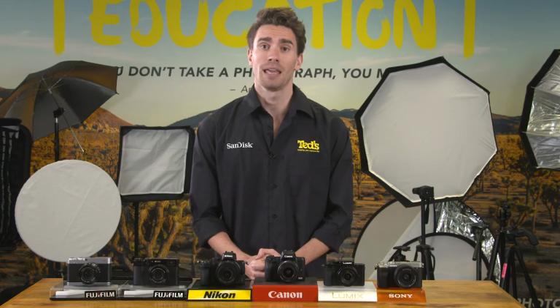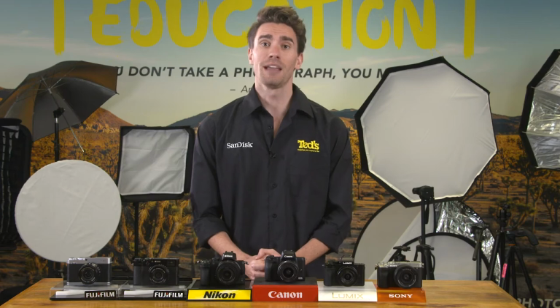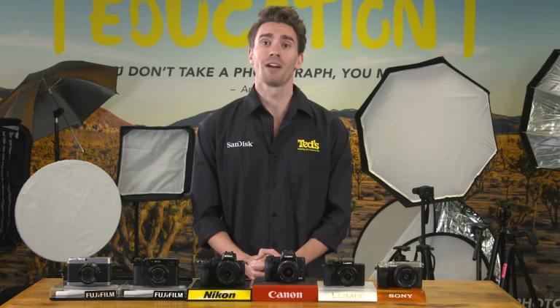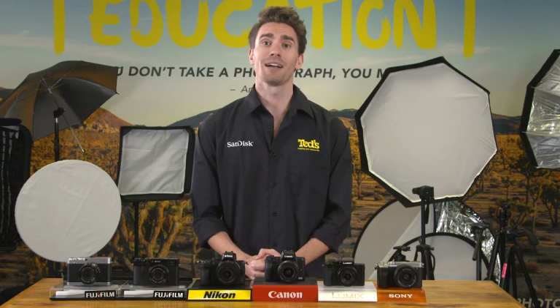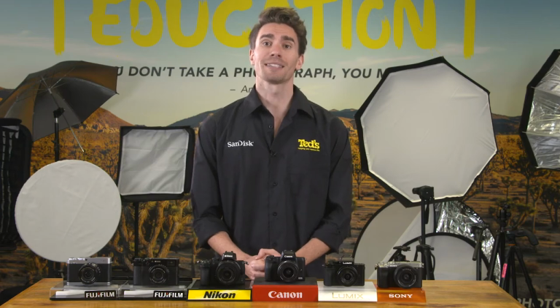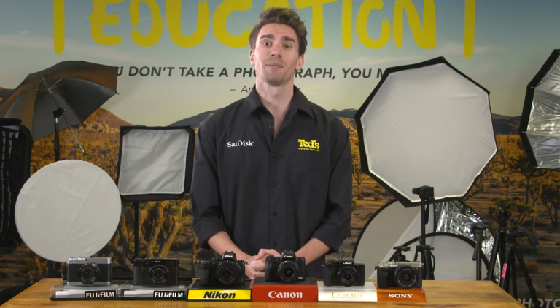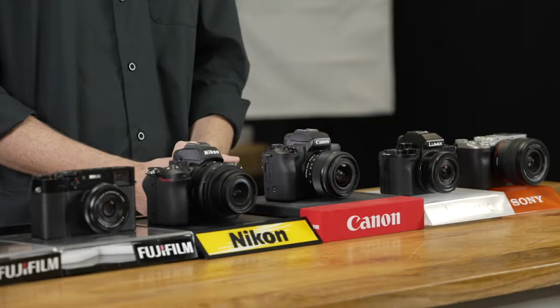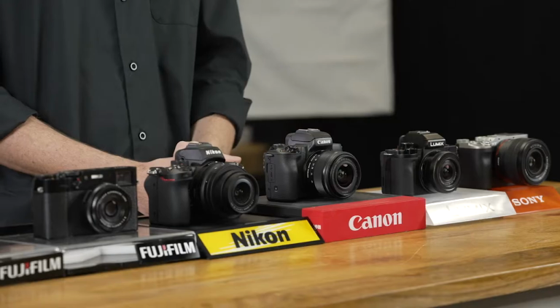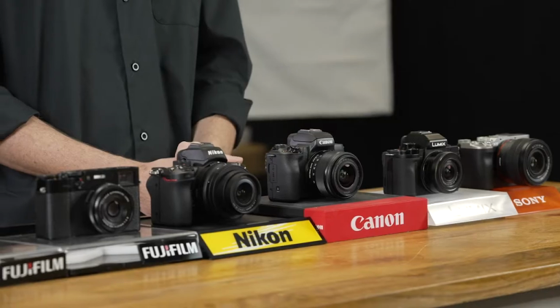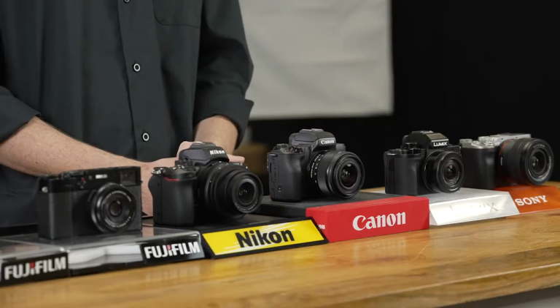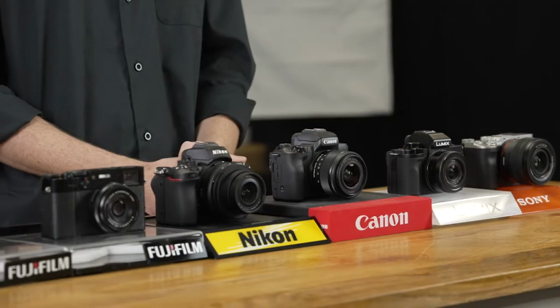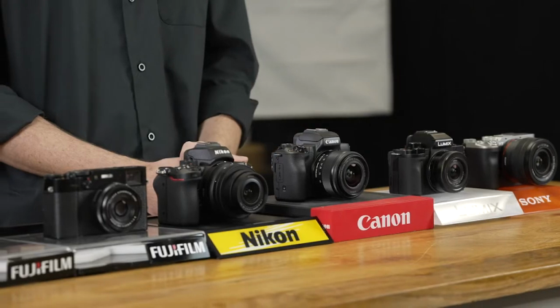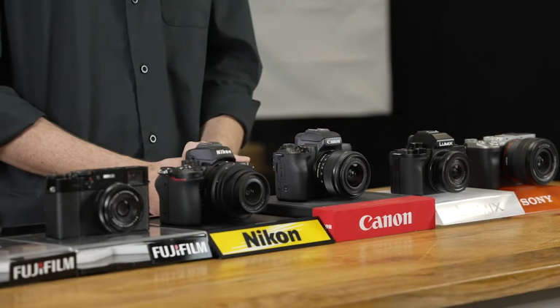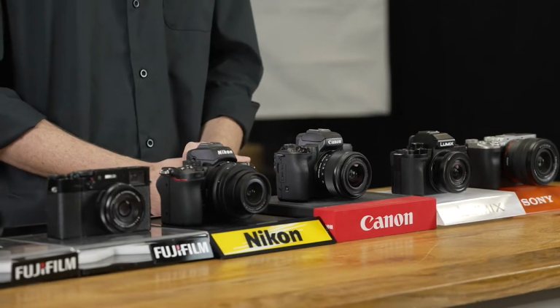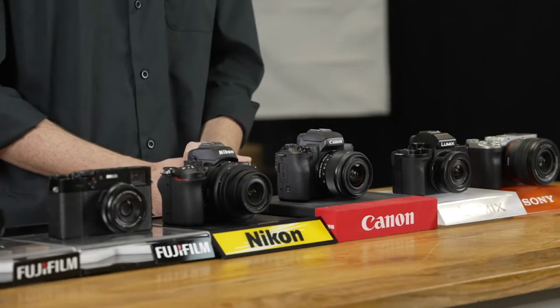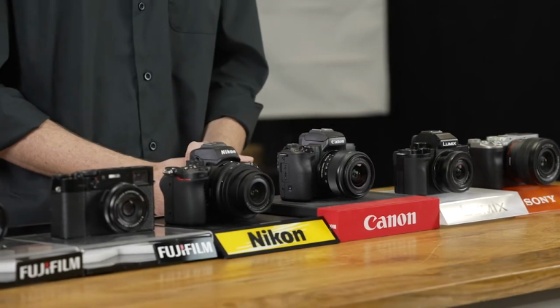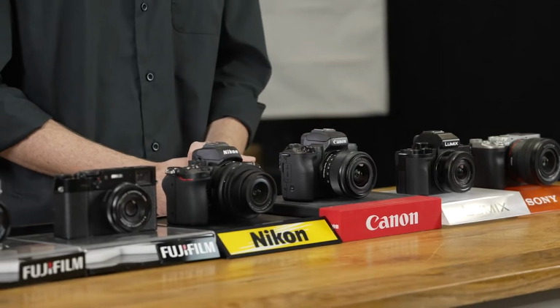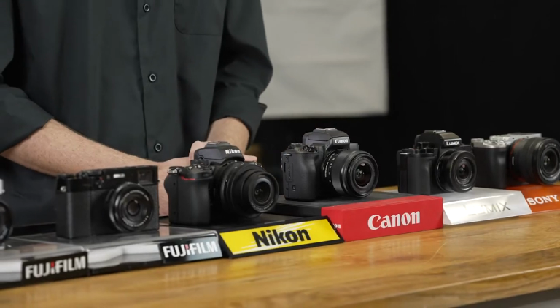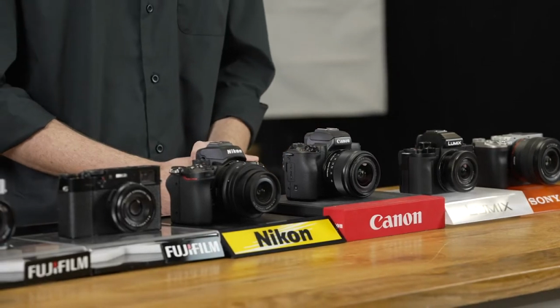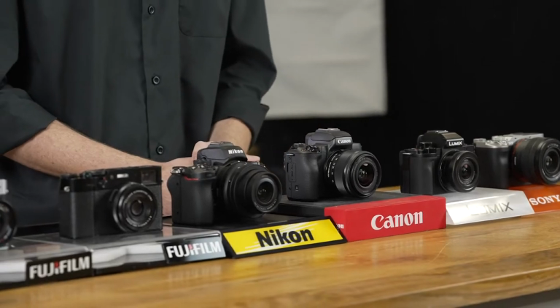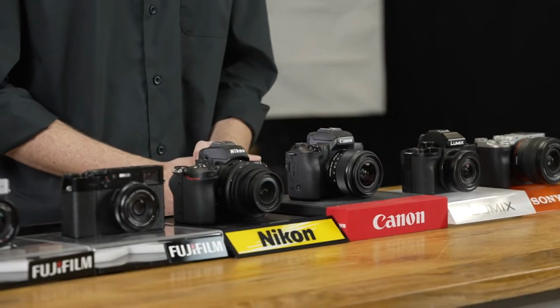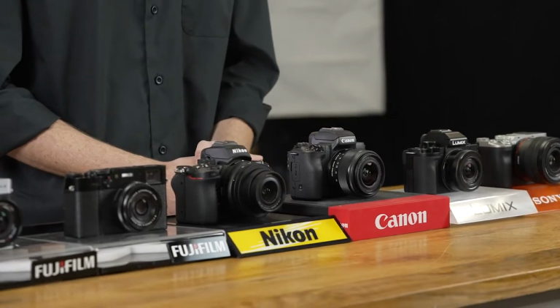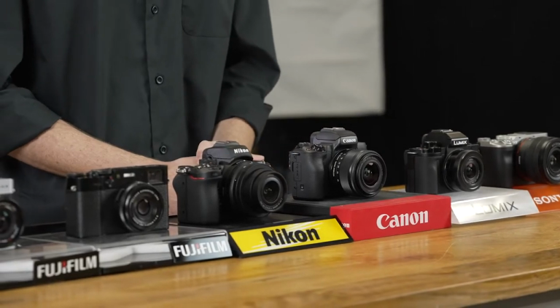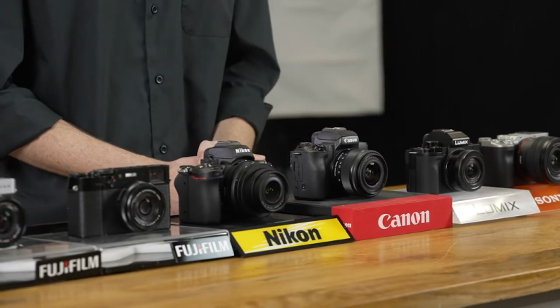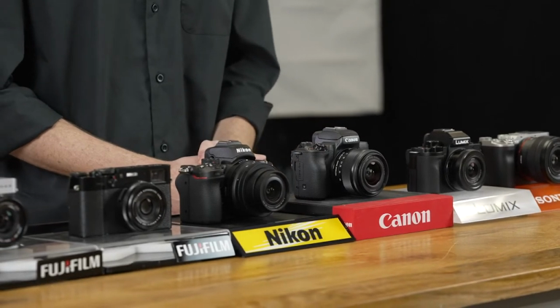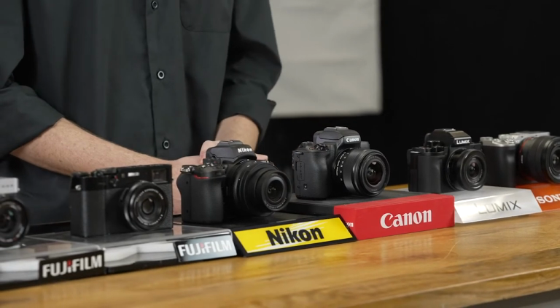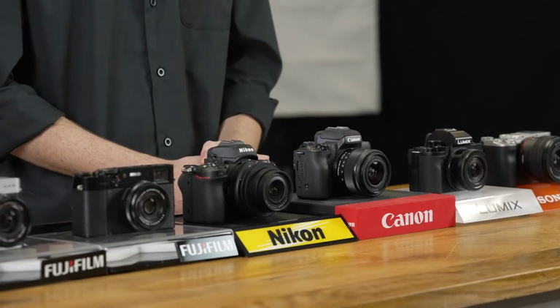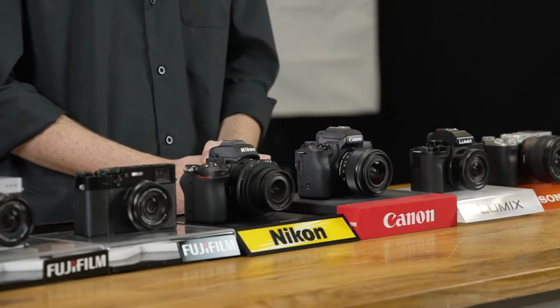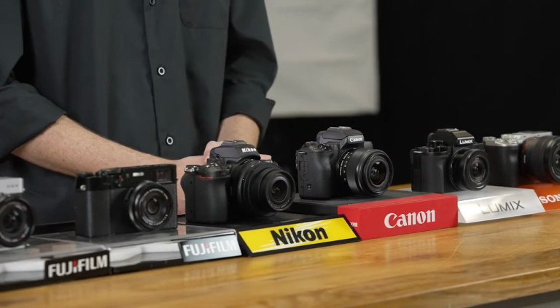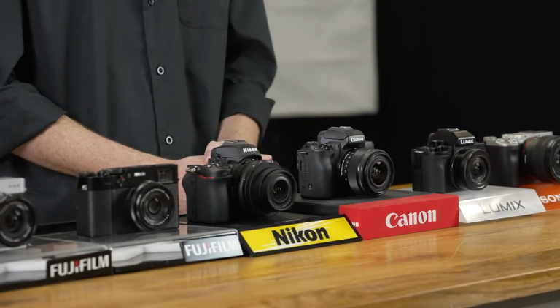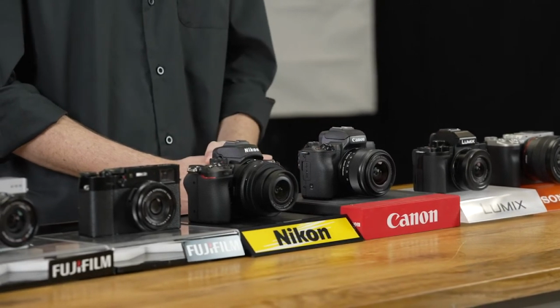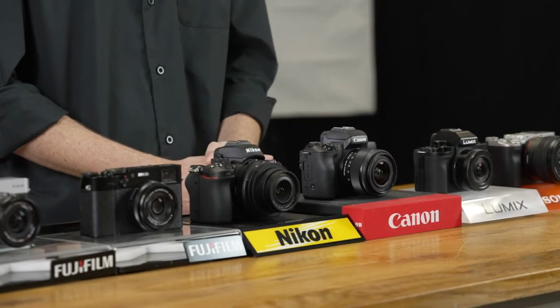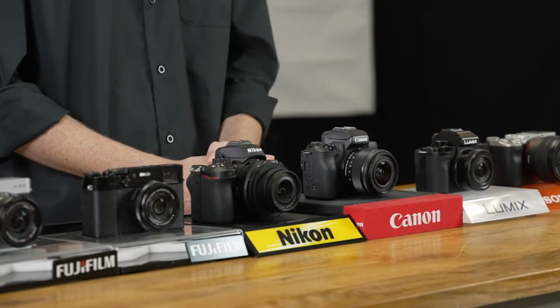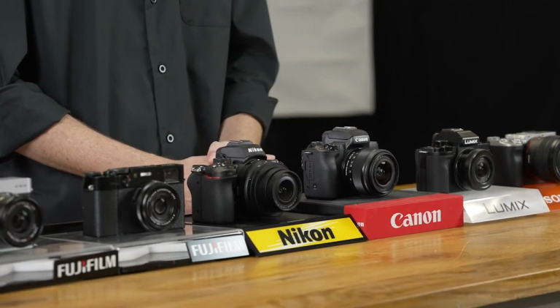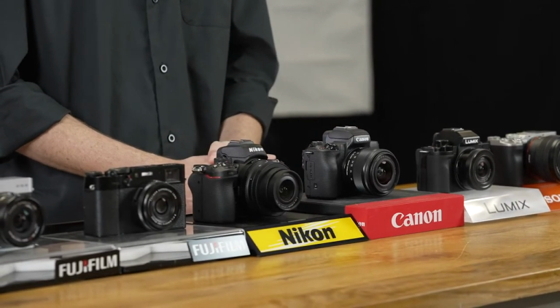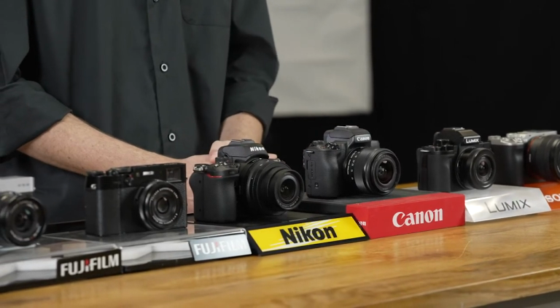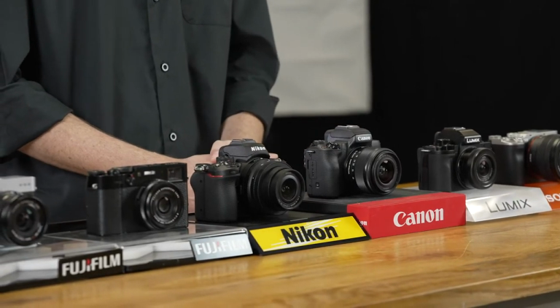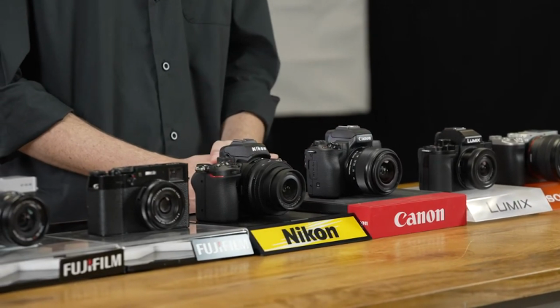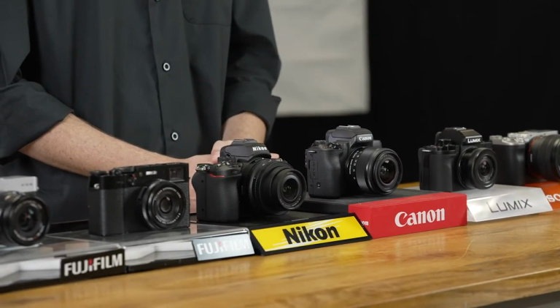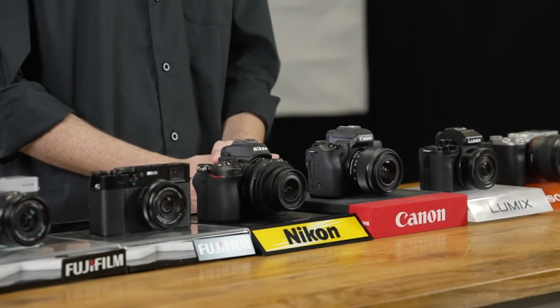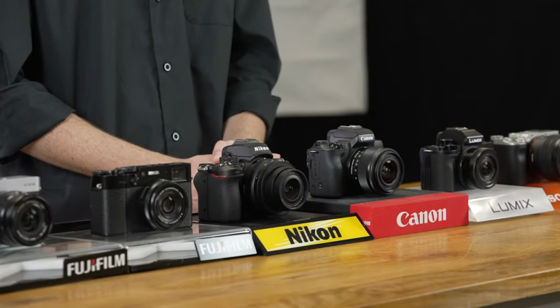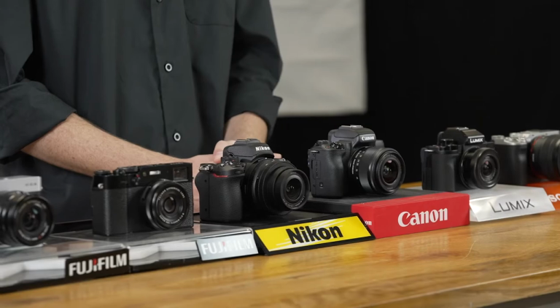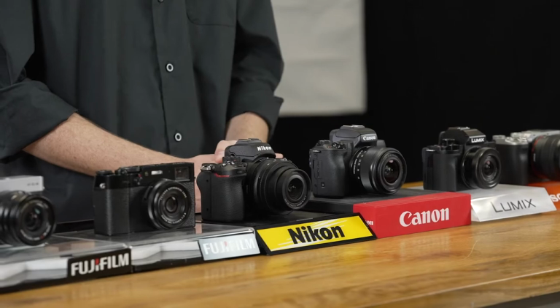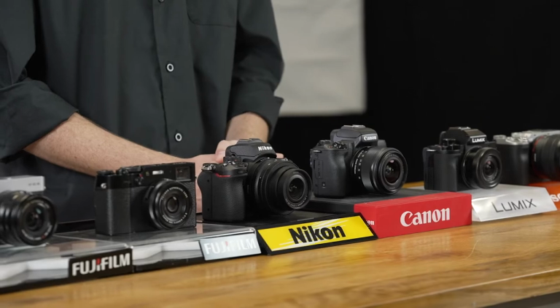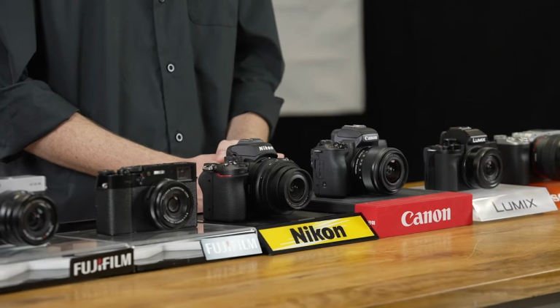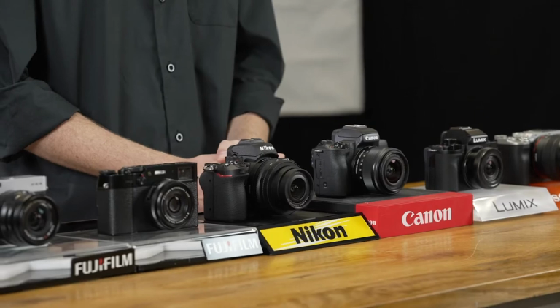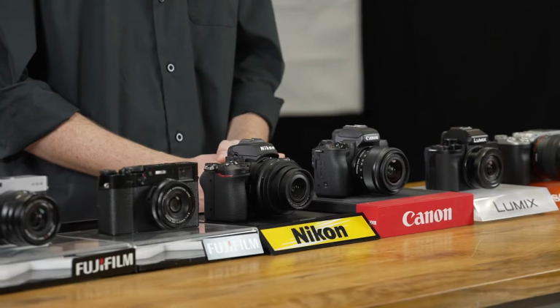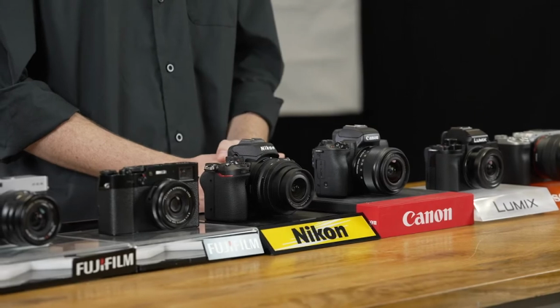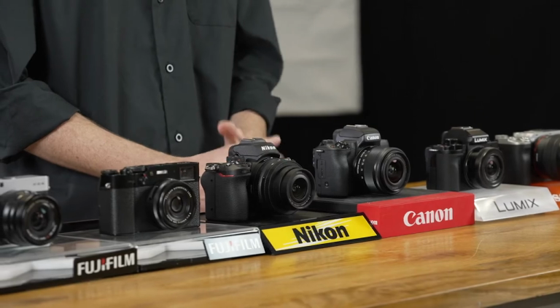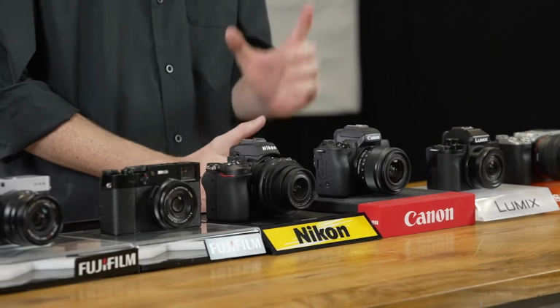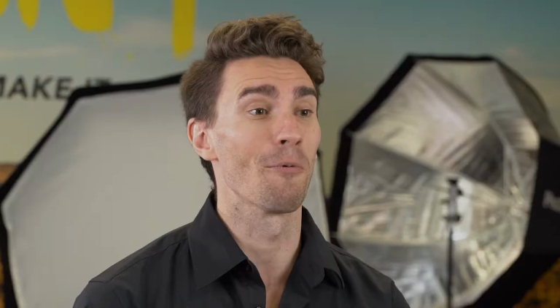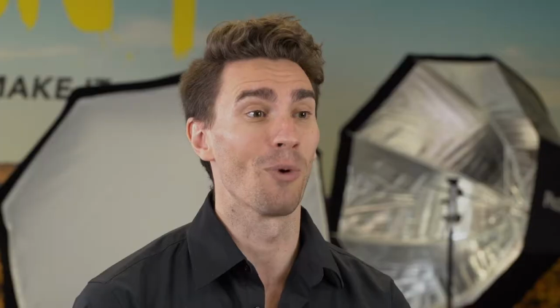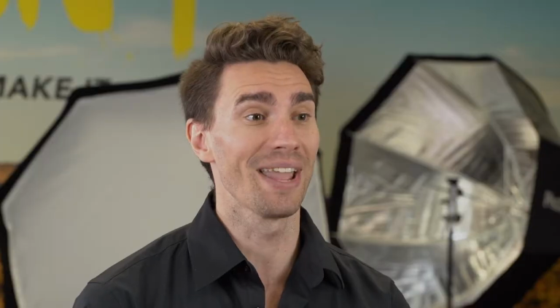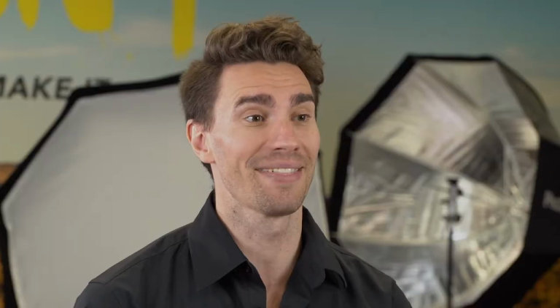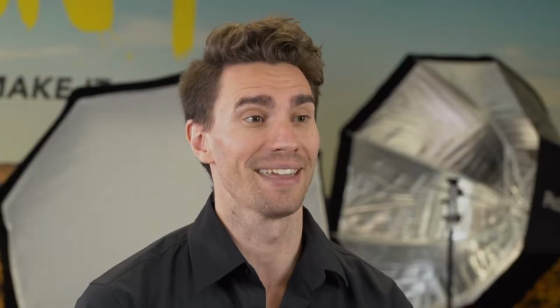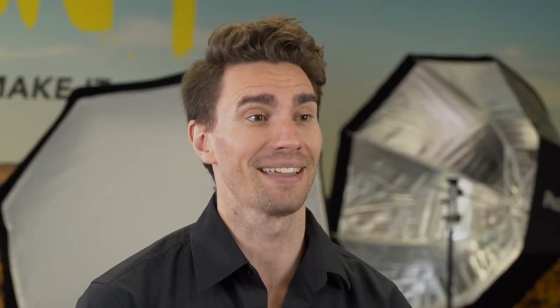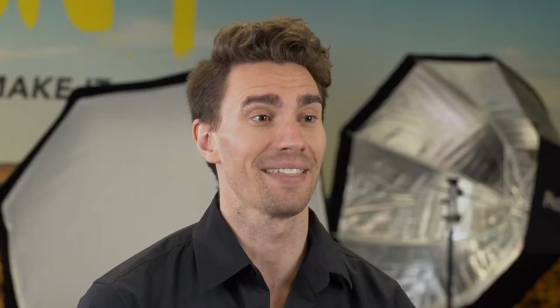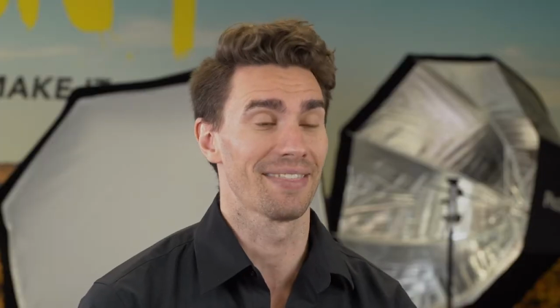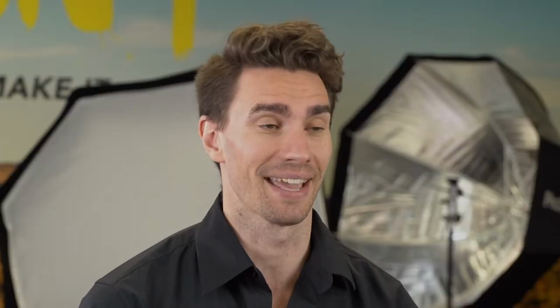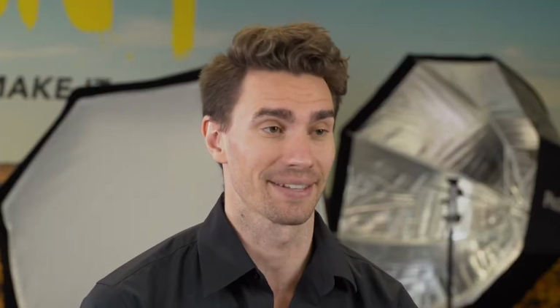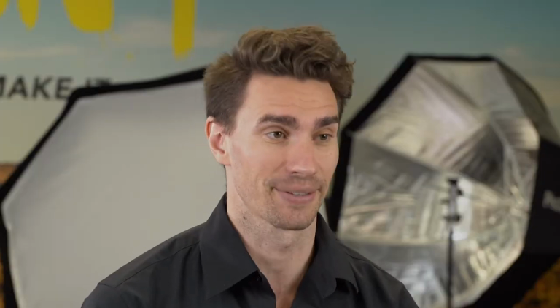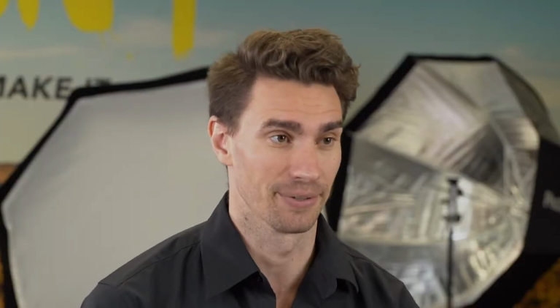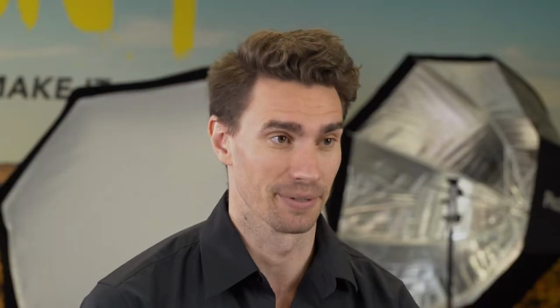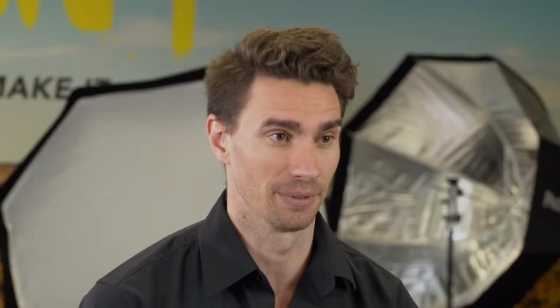Here are some of our favourite cameras on the market for street photography, as well as a brief description on why we think they are suitable.